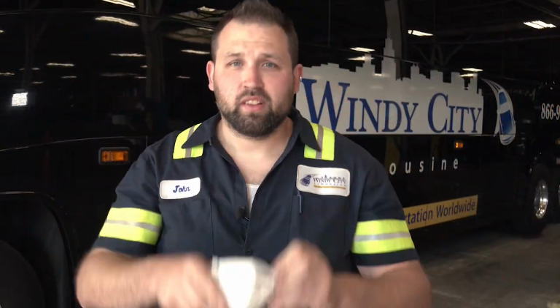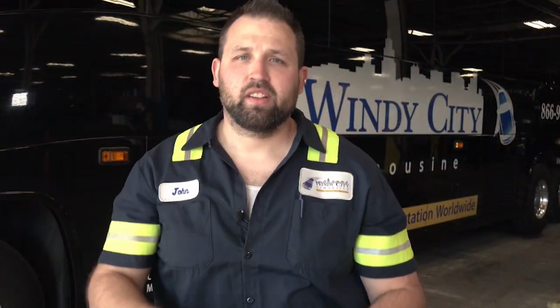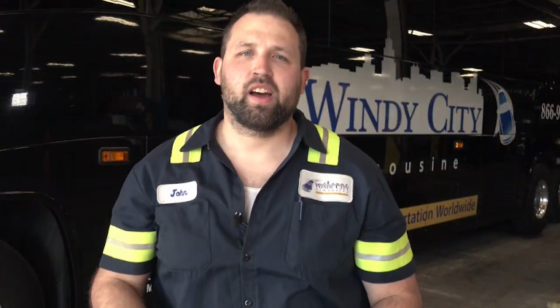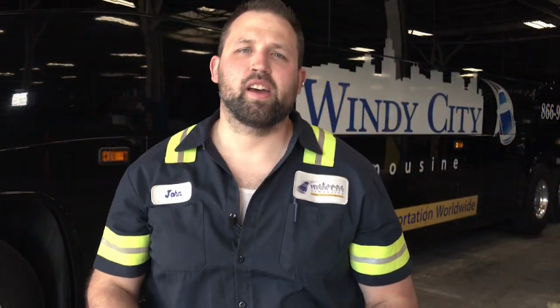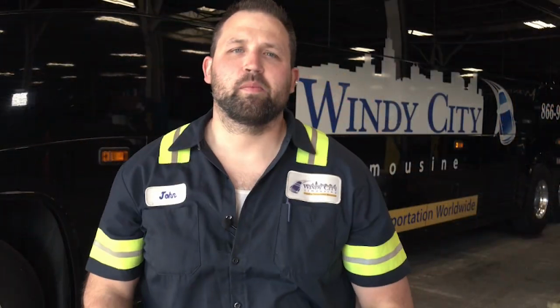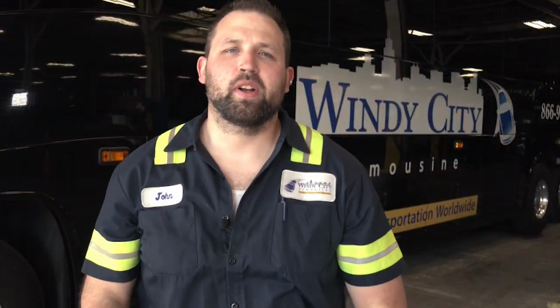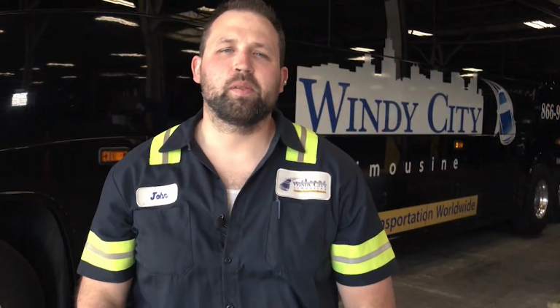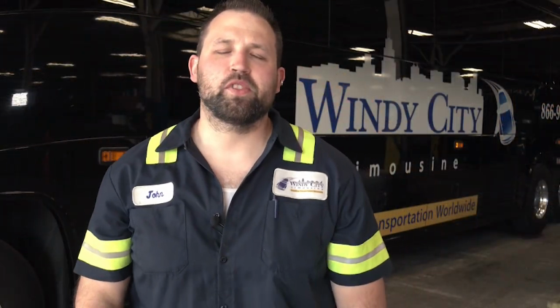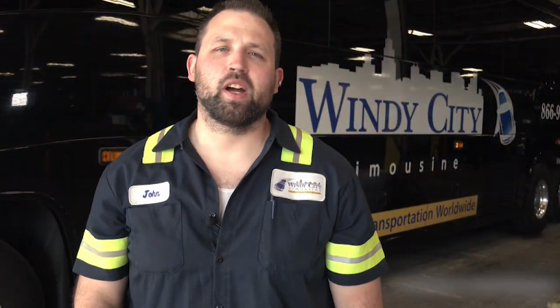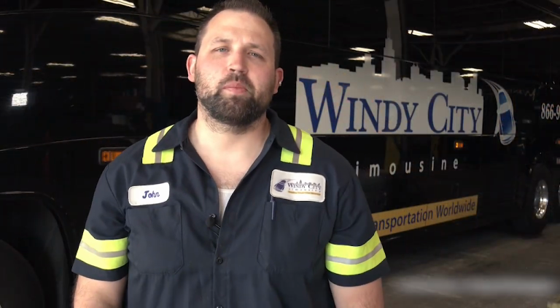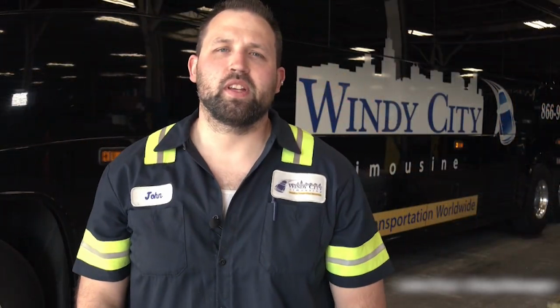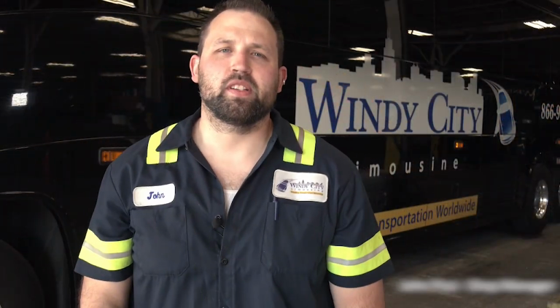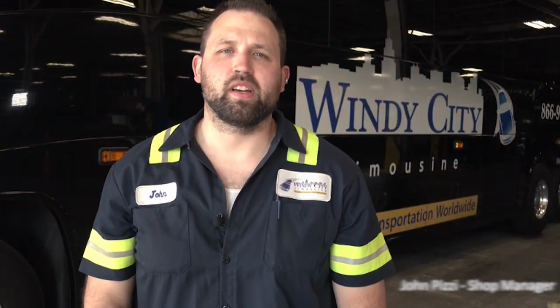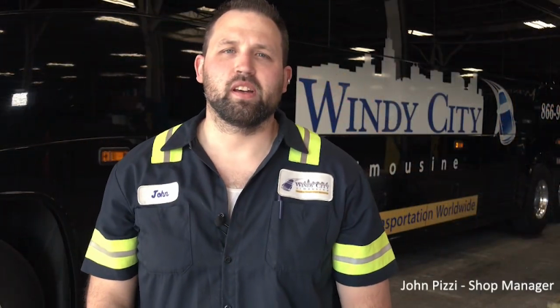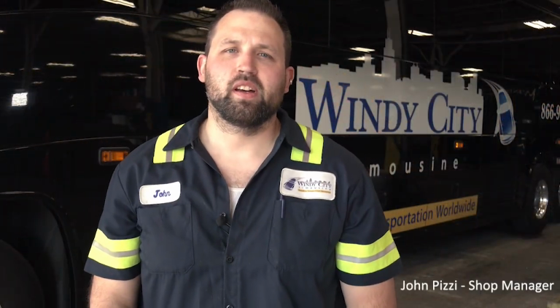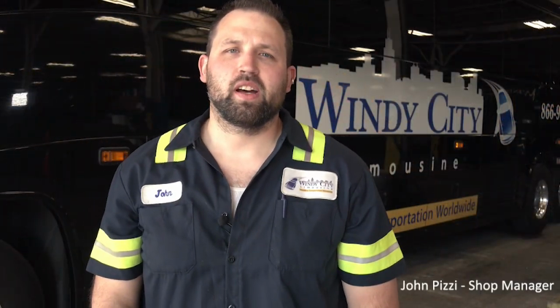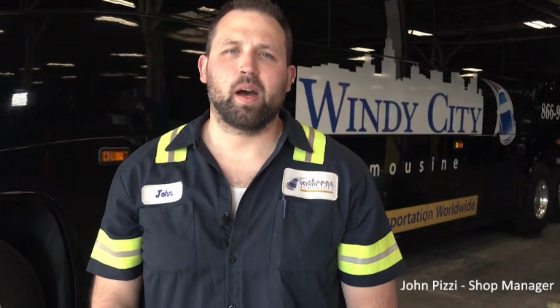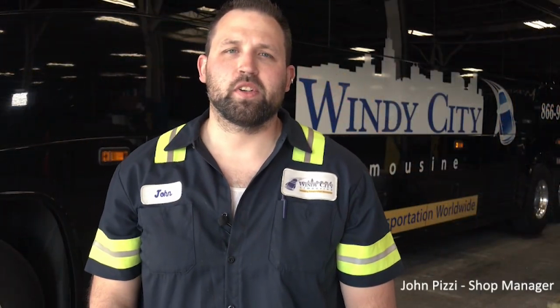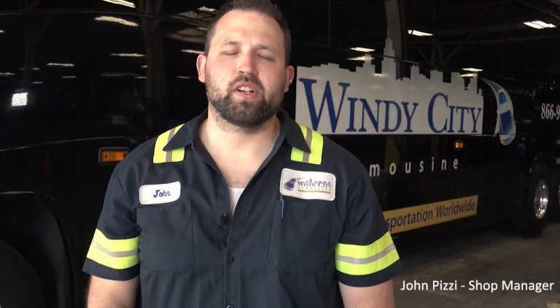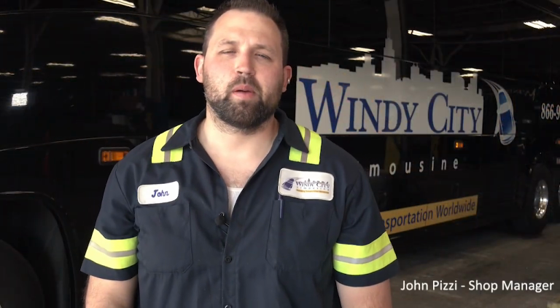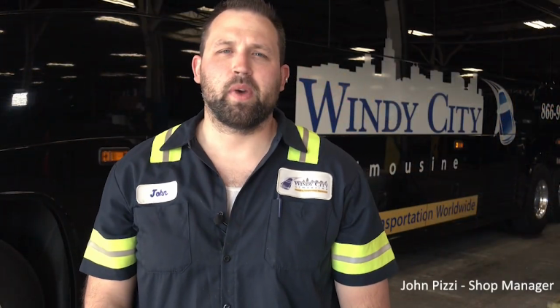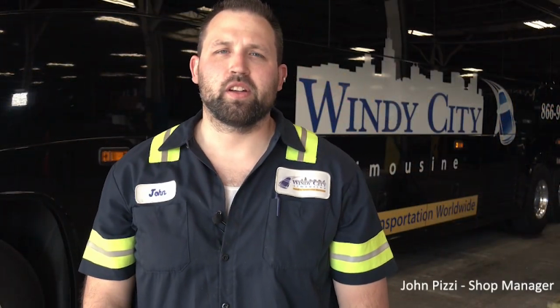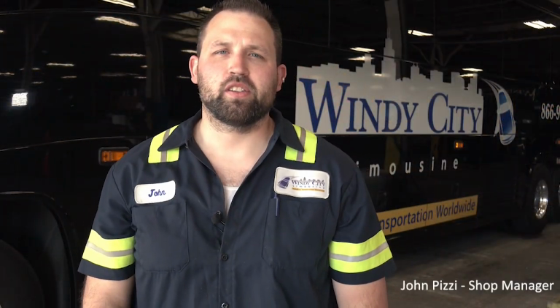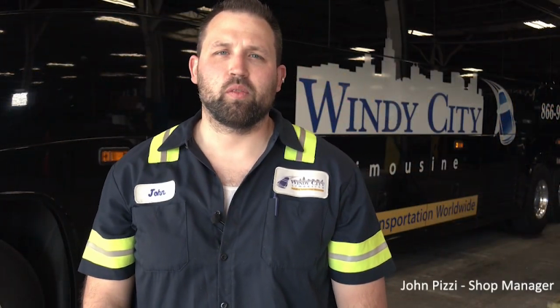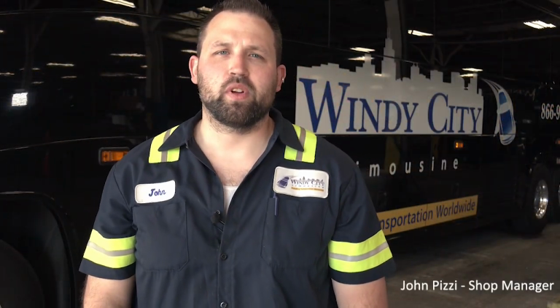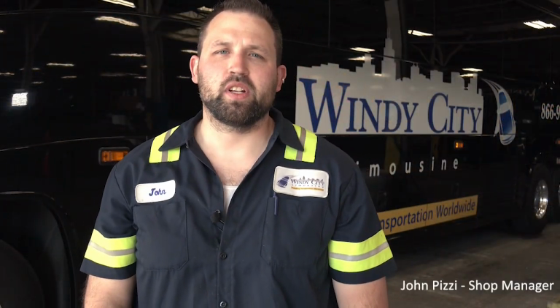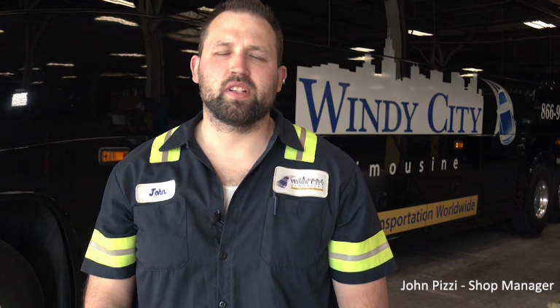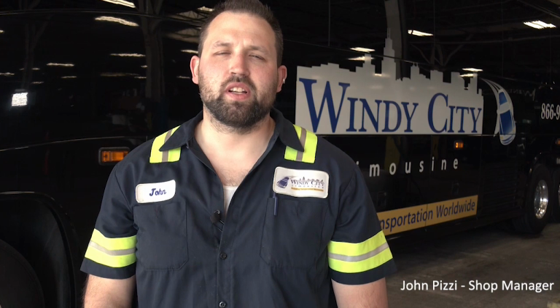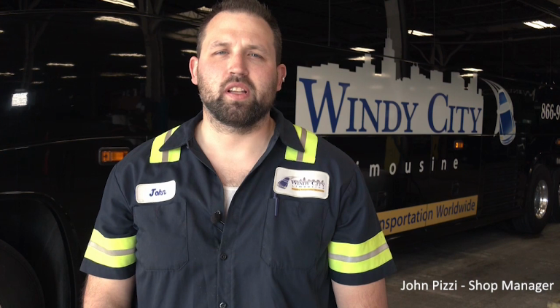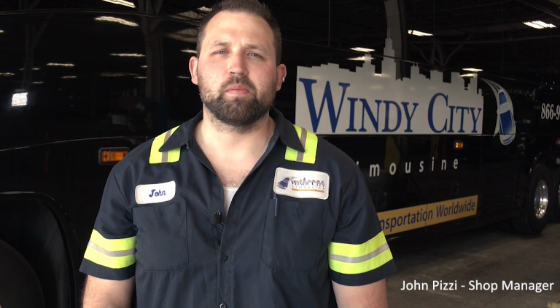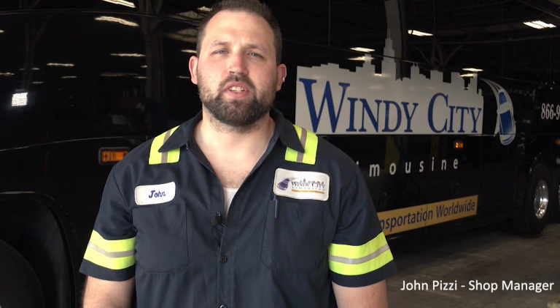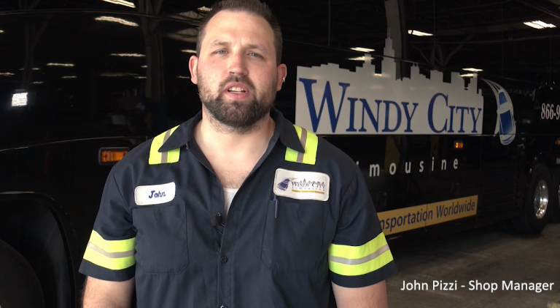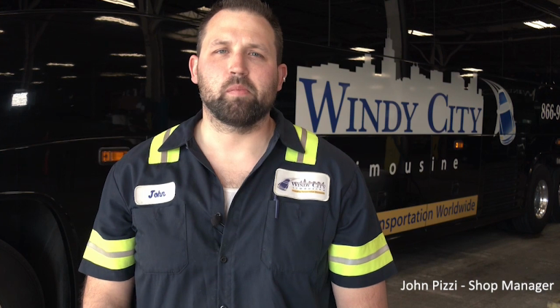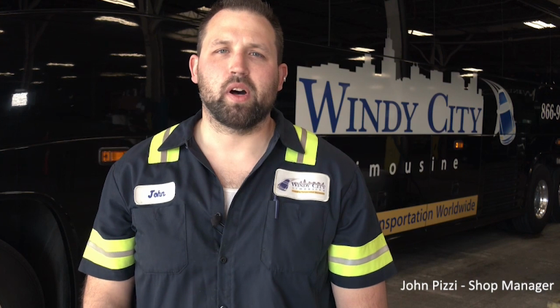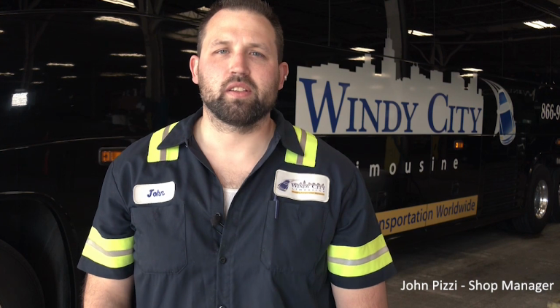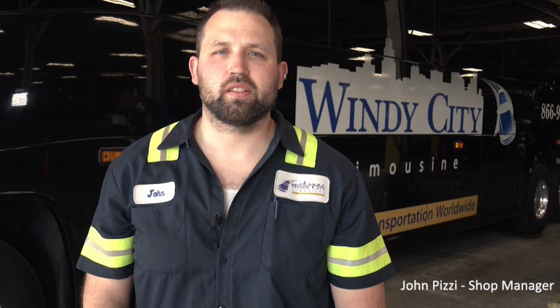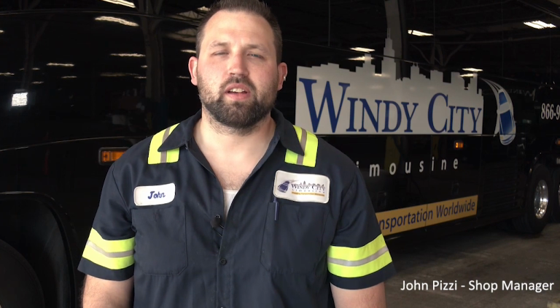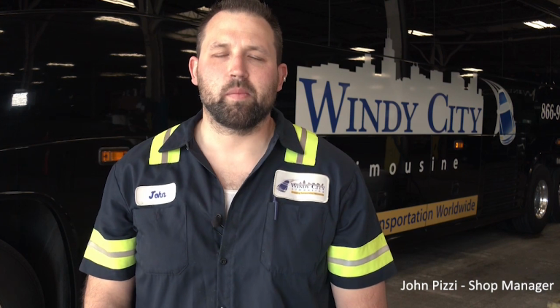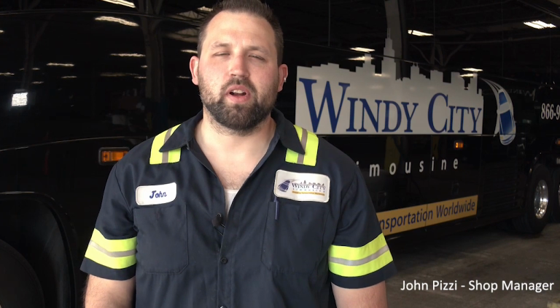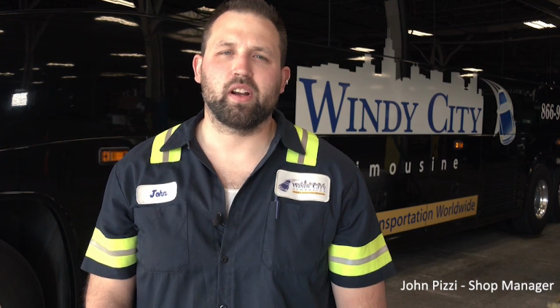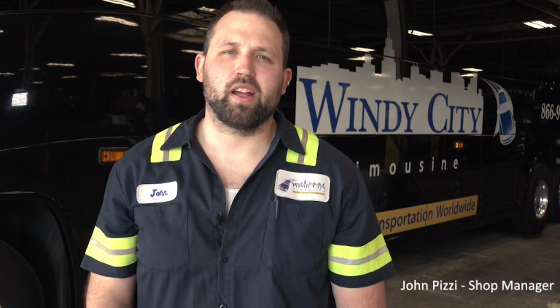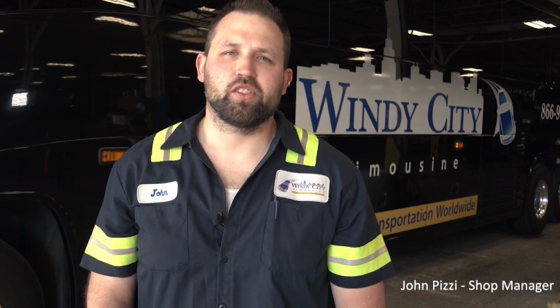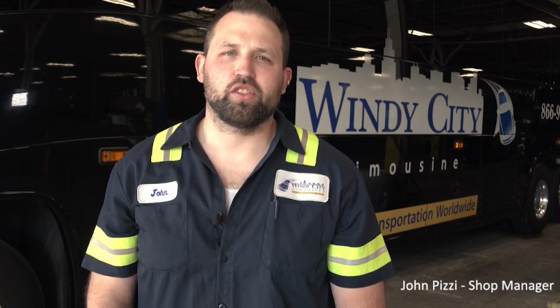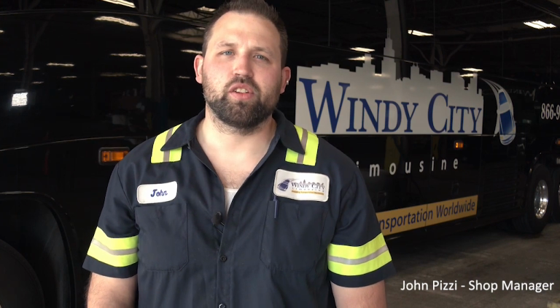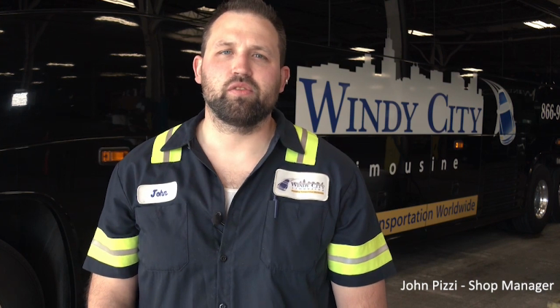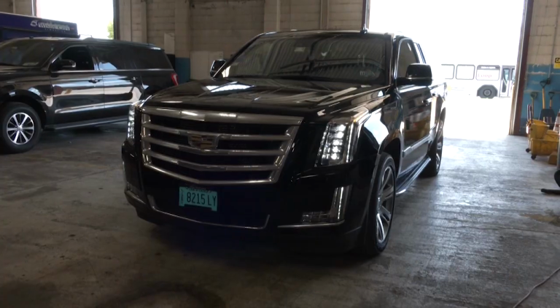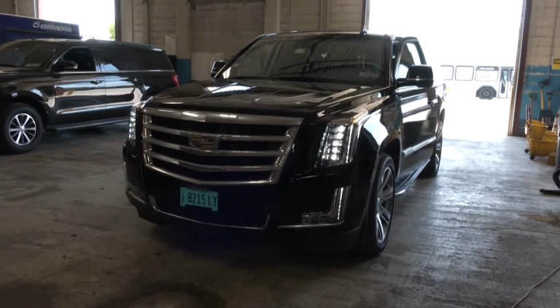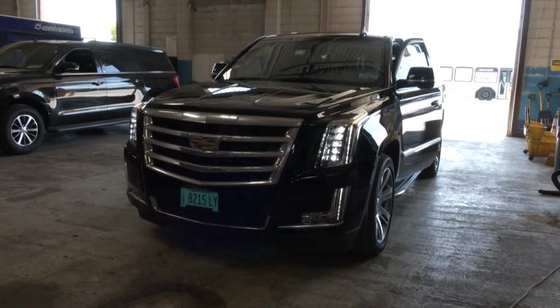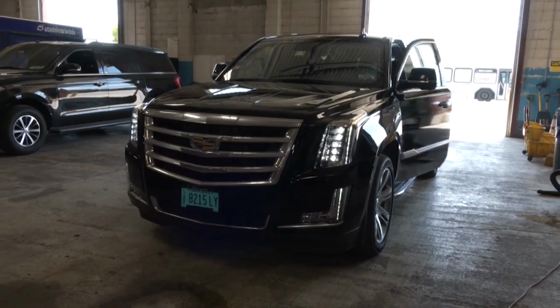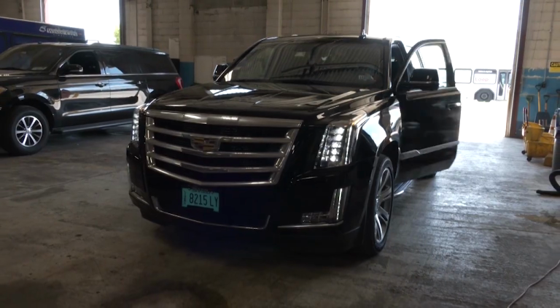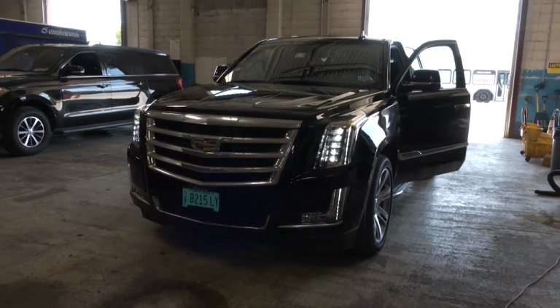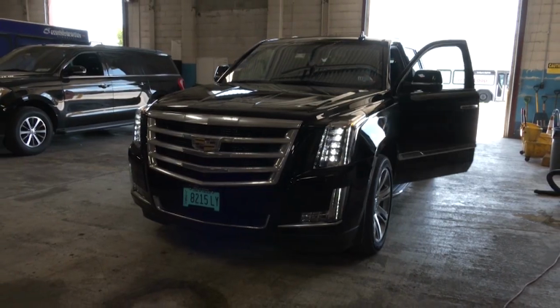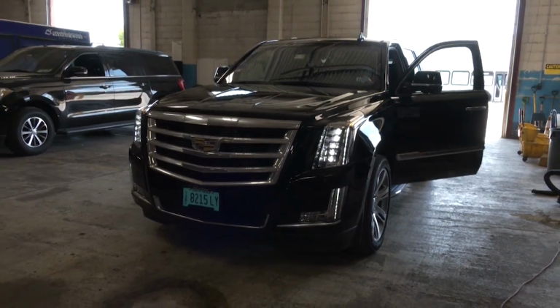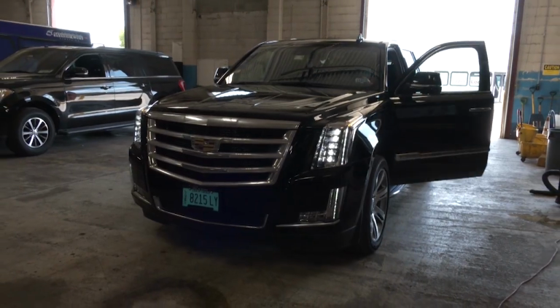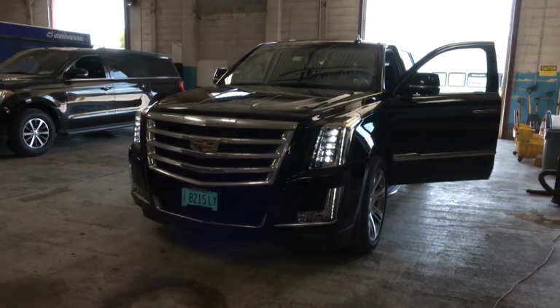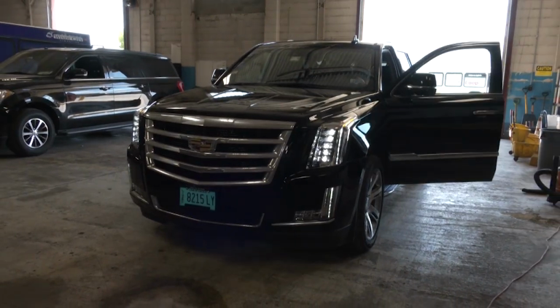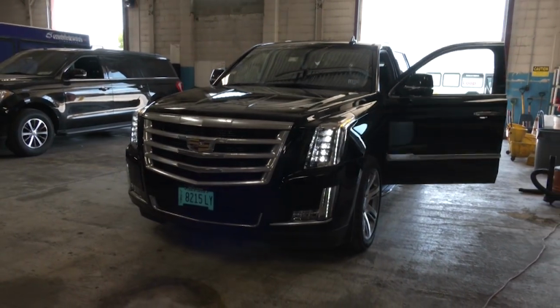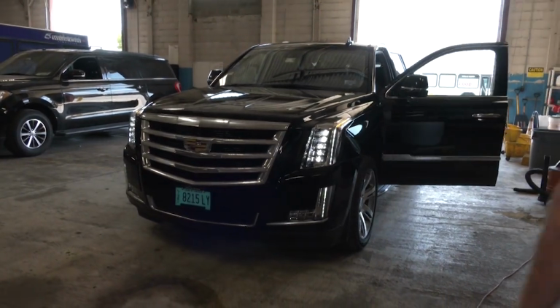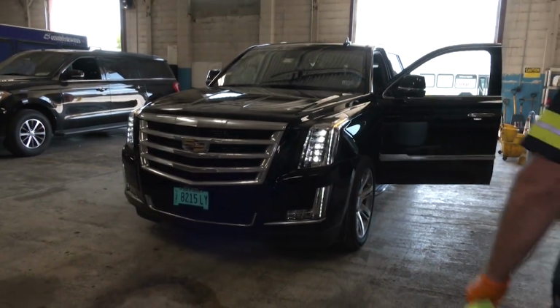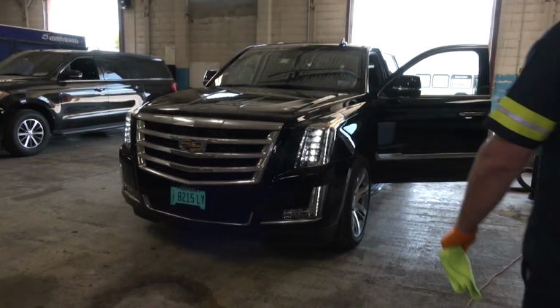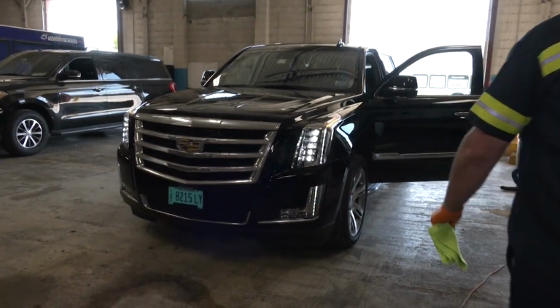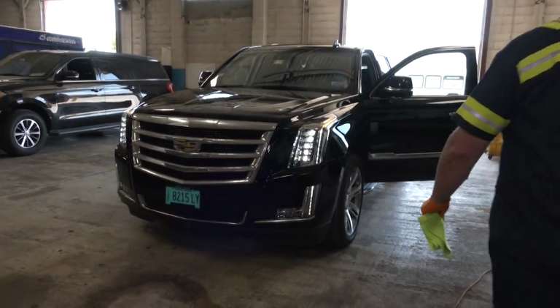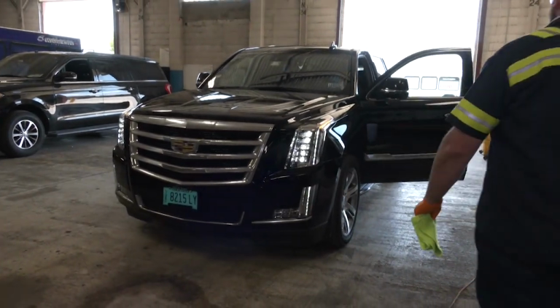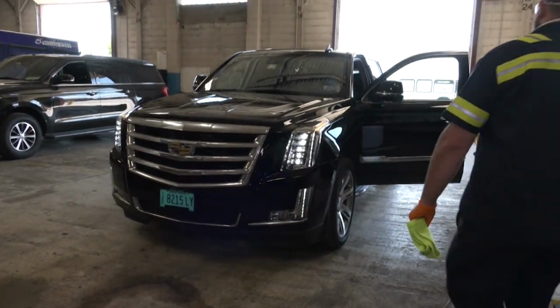Hi, my name is John Pizzi. I'm the shop manager at Windy City Limousine and Bus. I'm here today to show you how we clean and disinfect all of our vehicles.